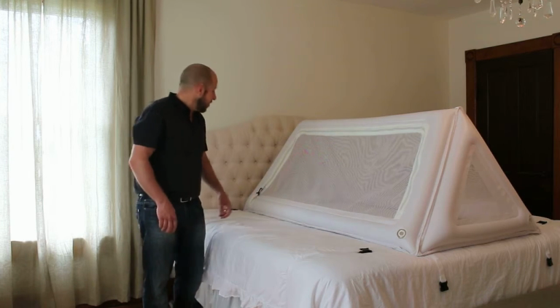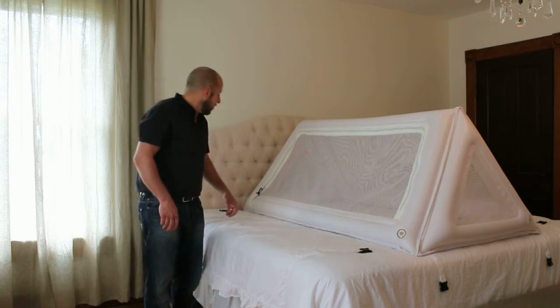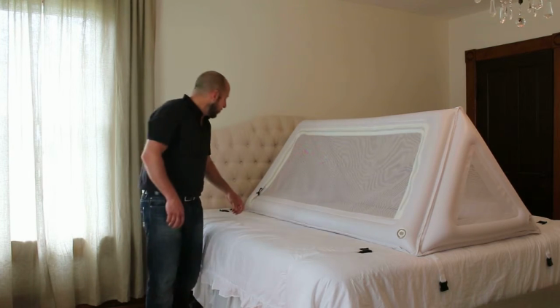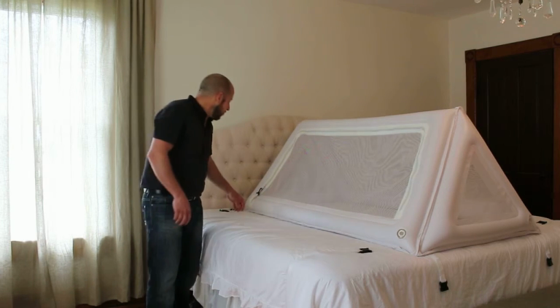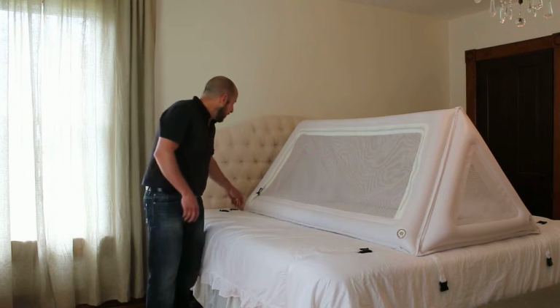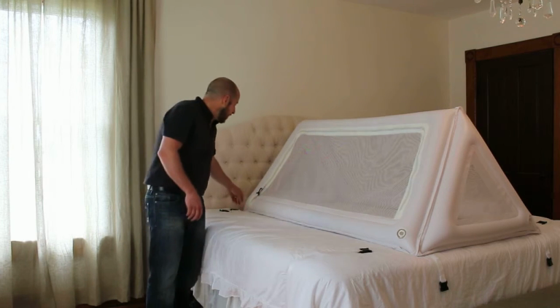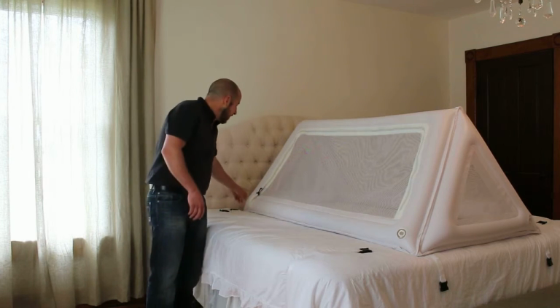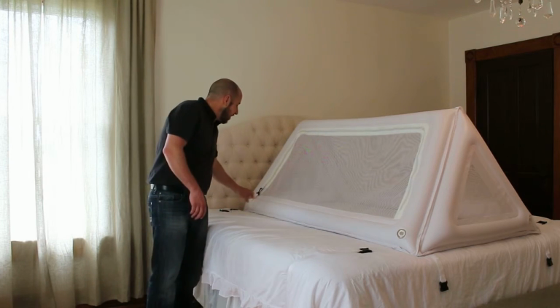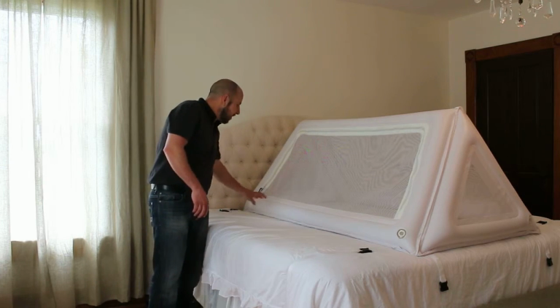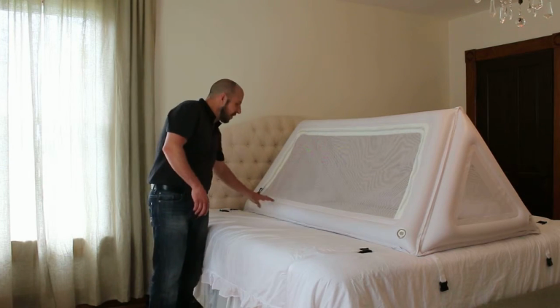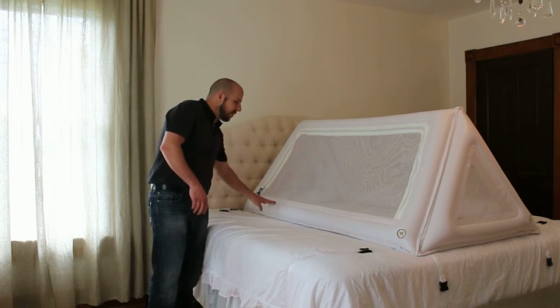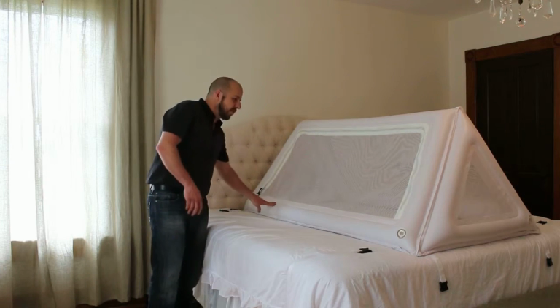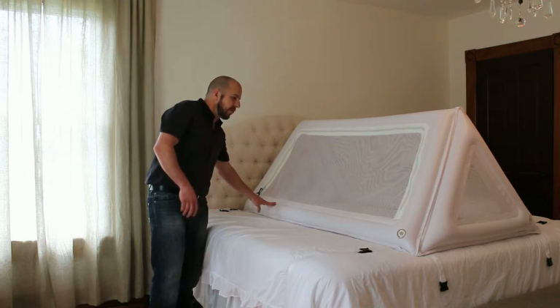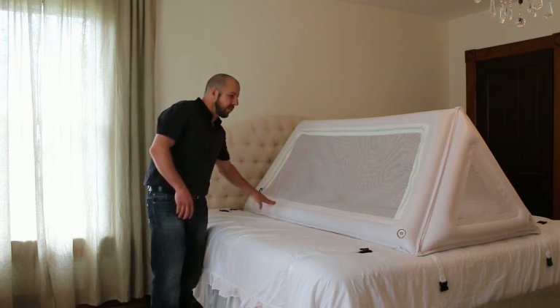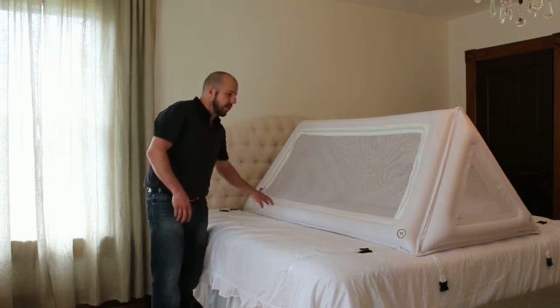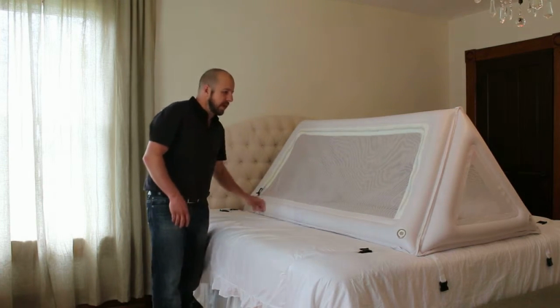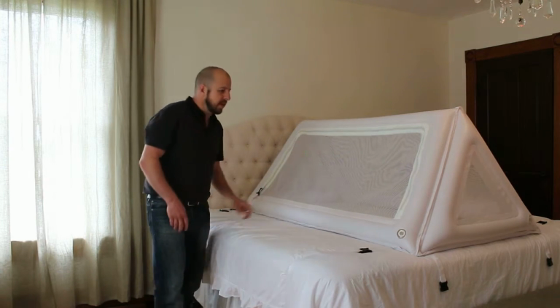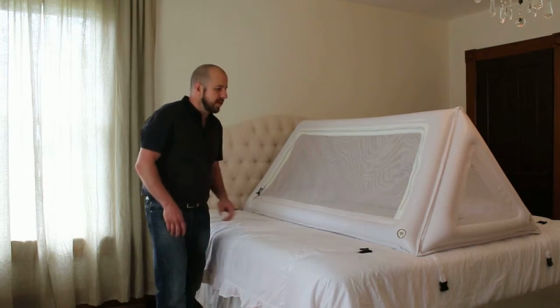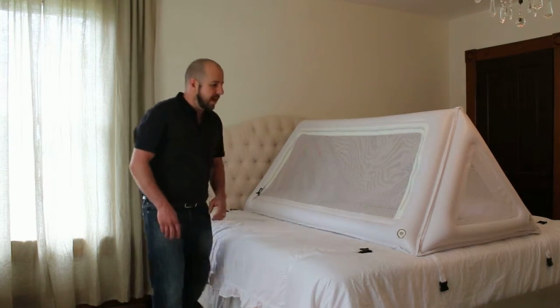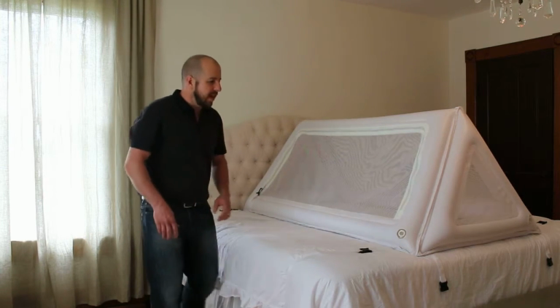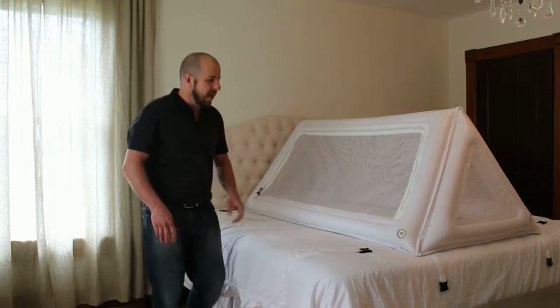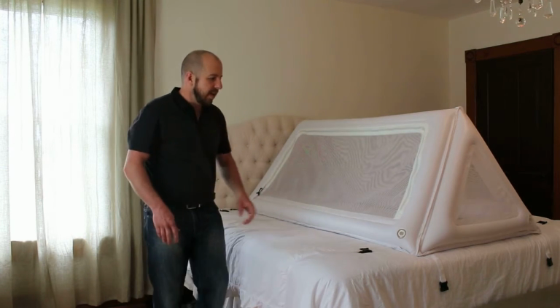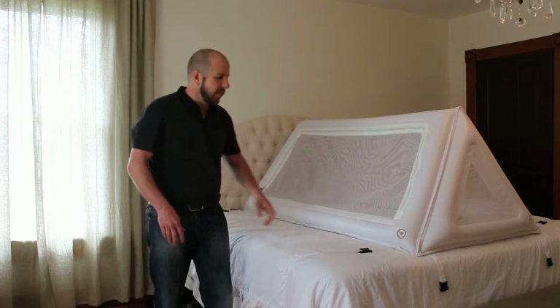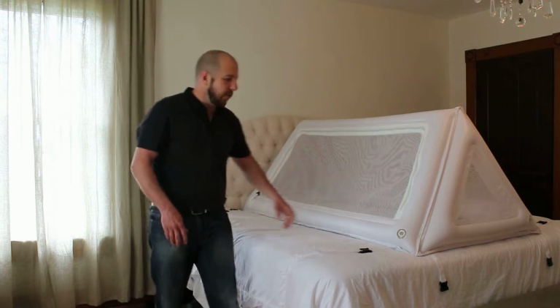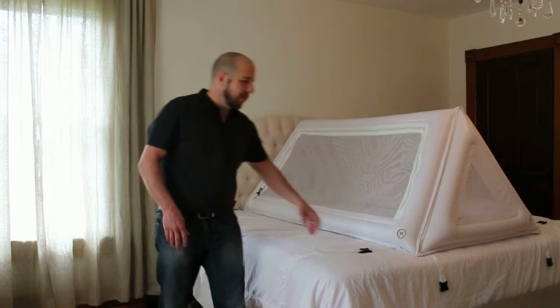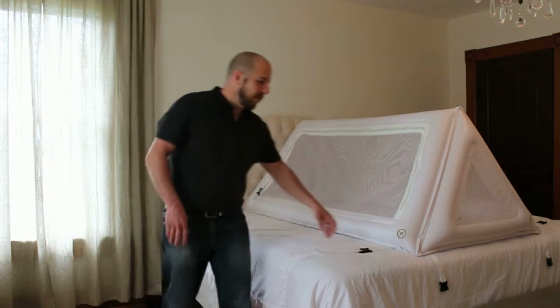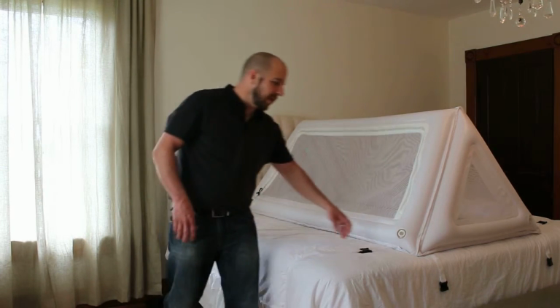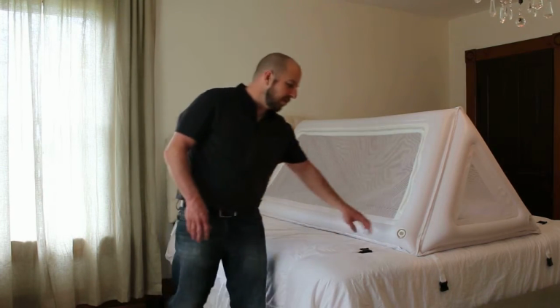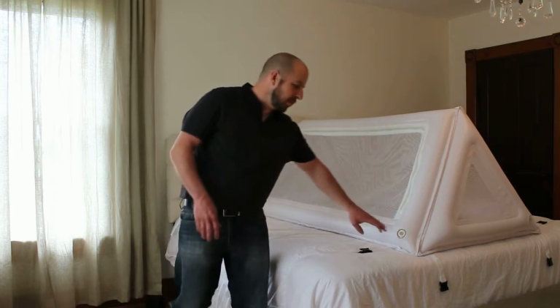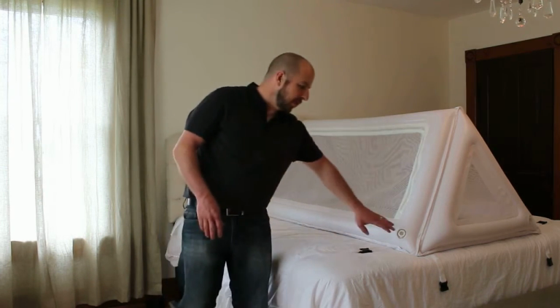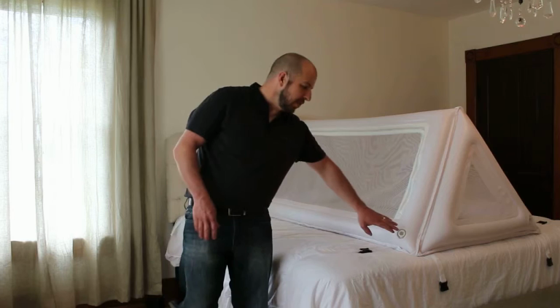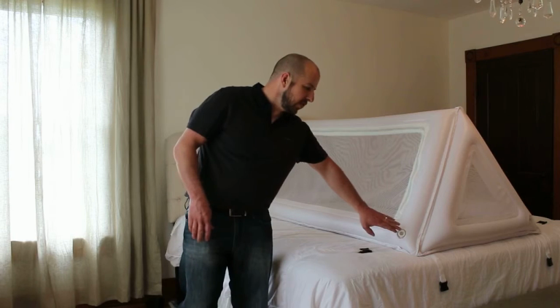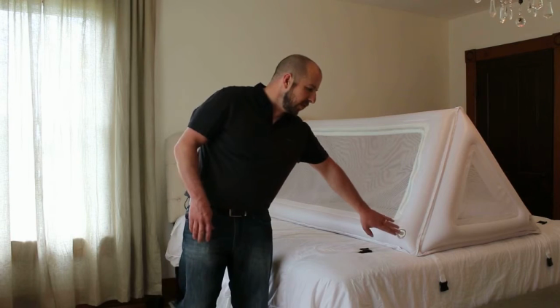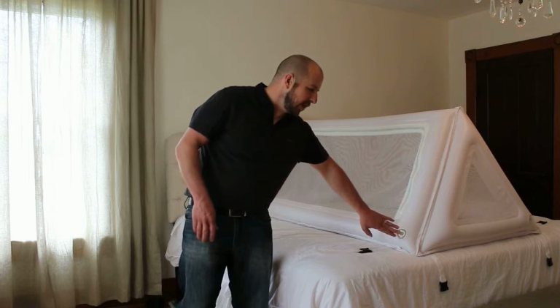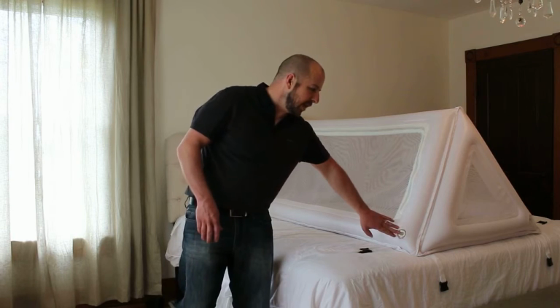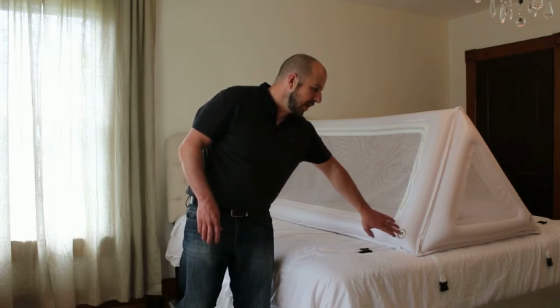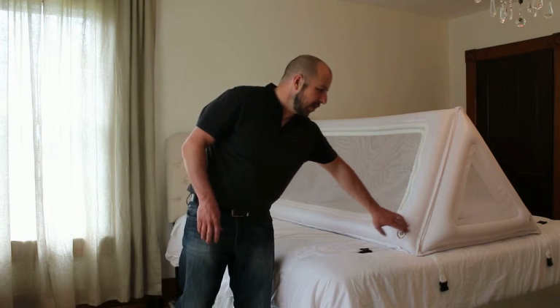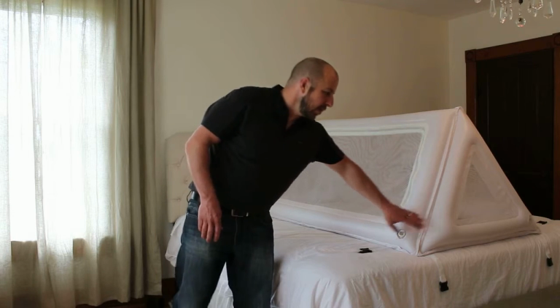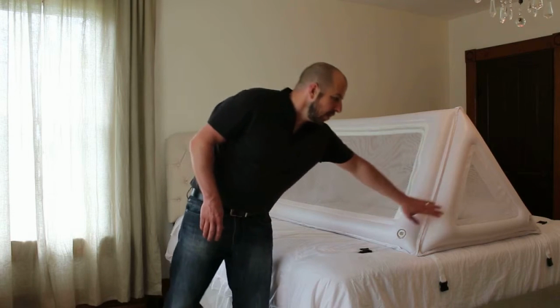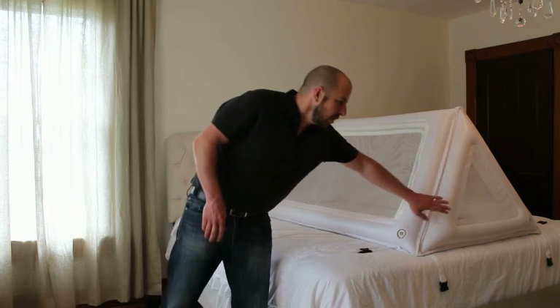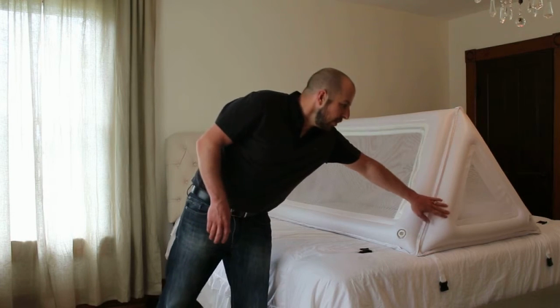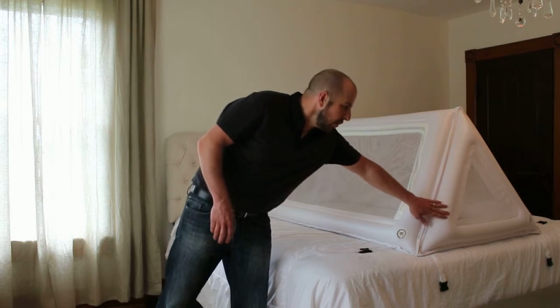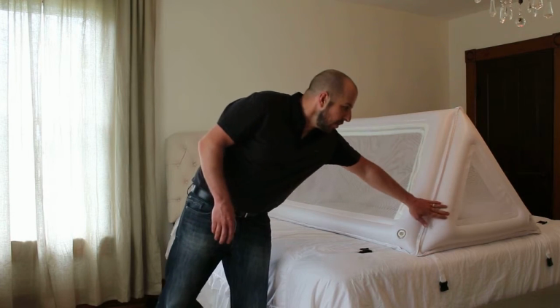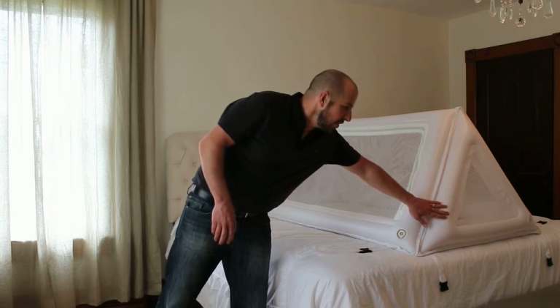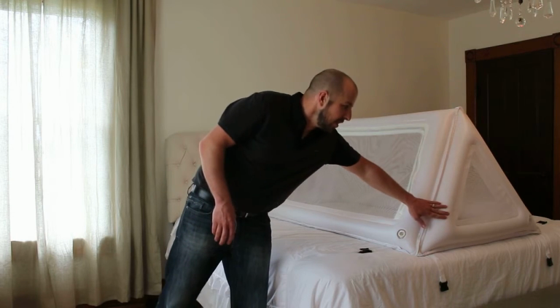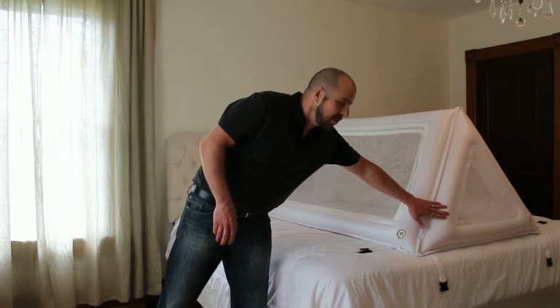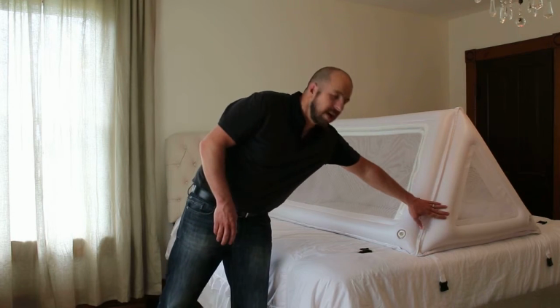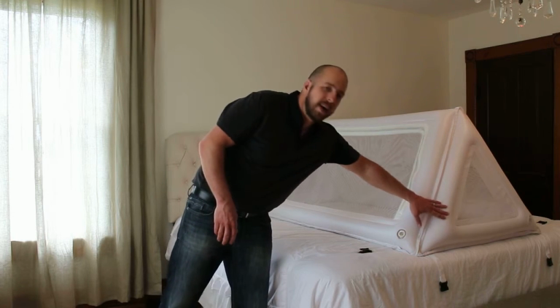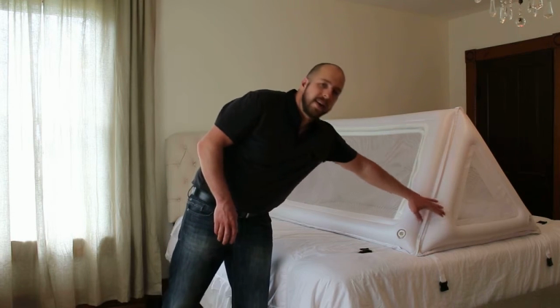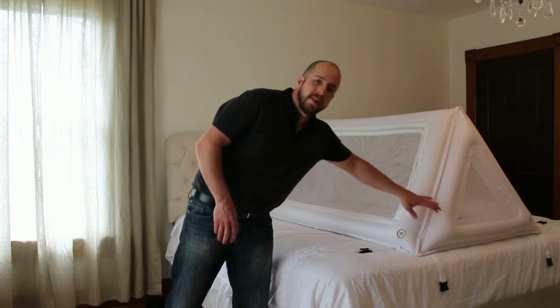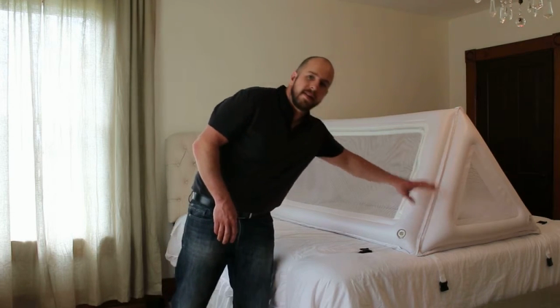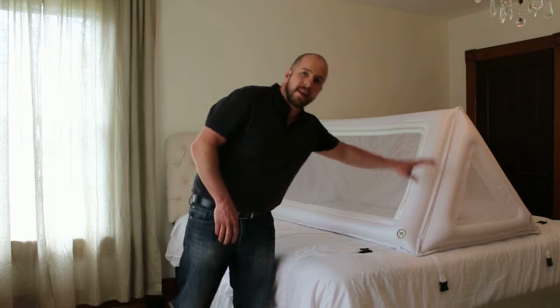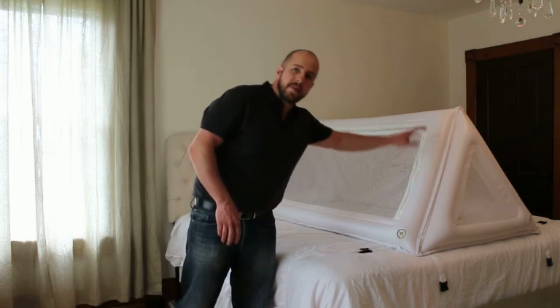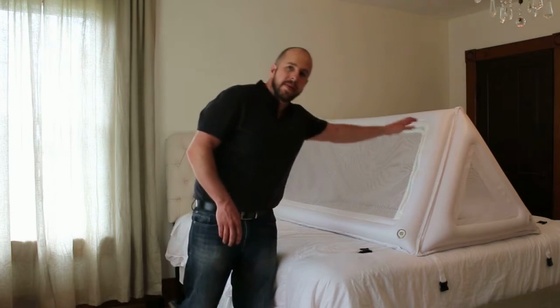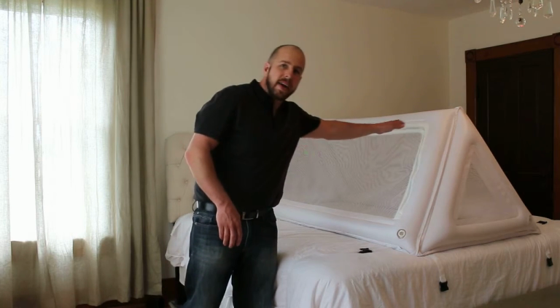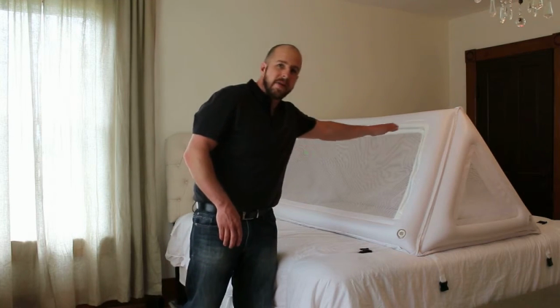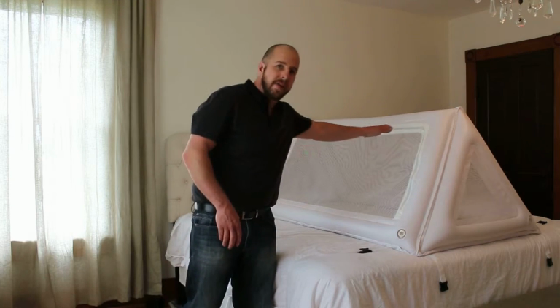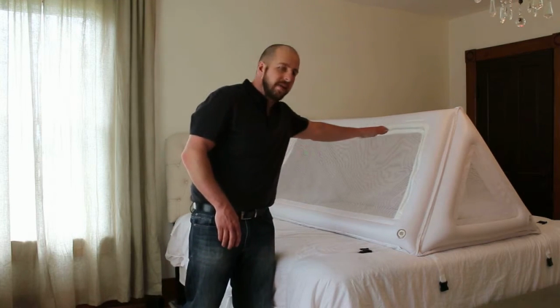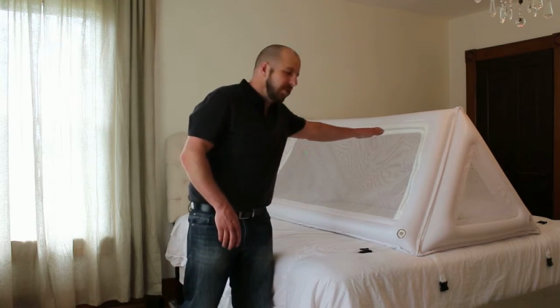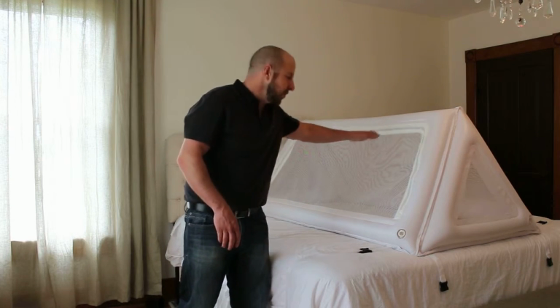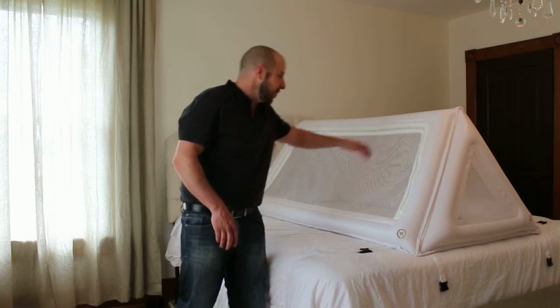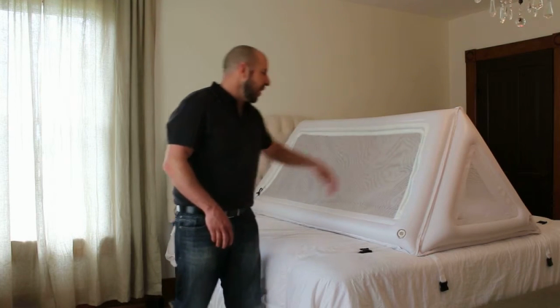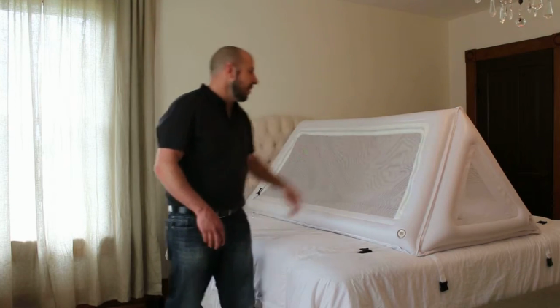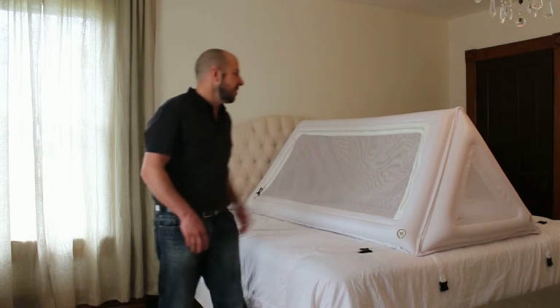This bed is inflatable and has four inflation points — one right here, one on this side, and the same on the other two sides.